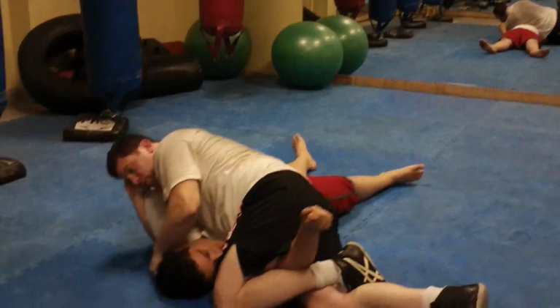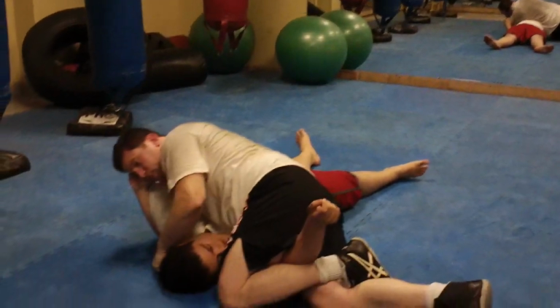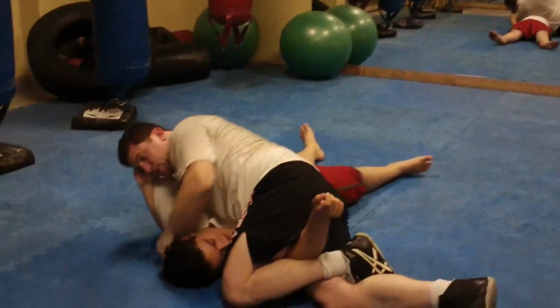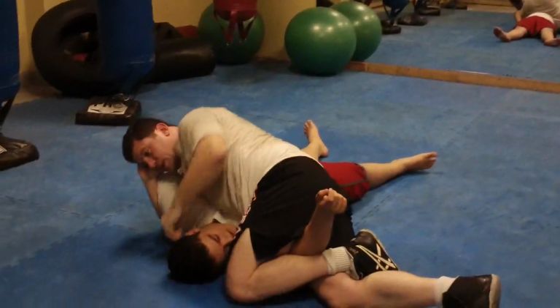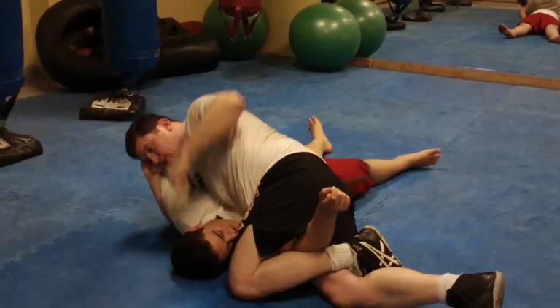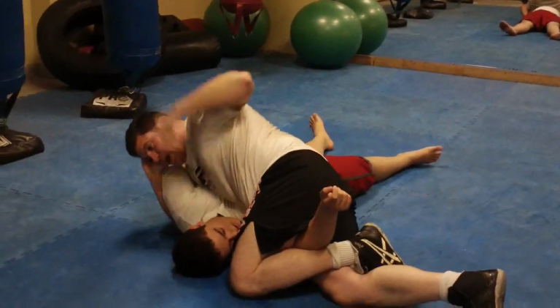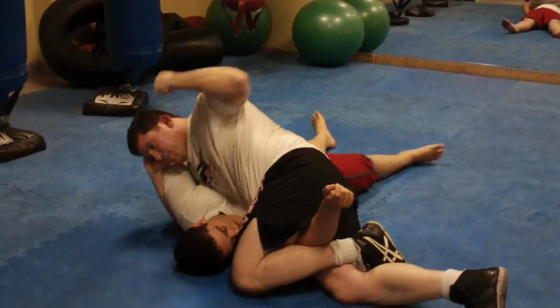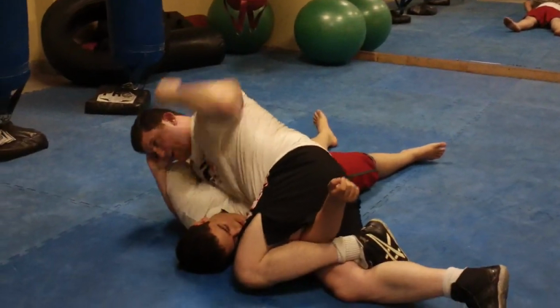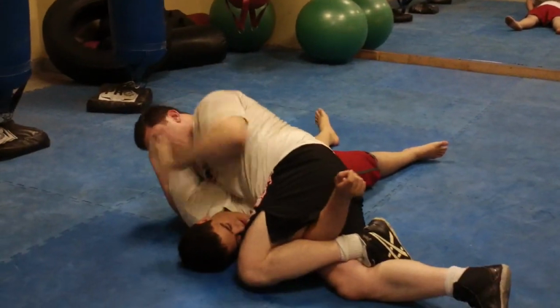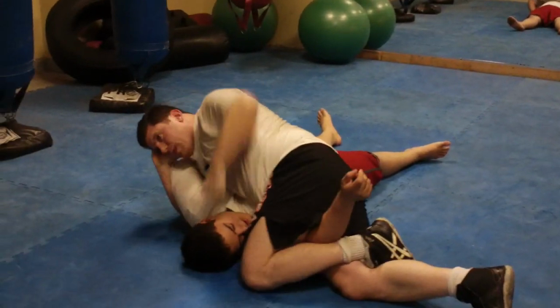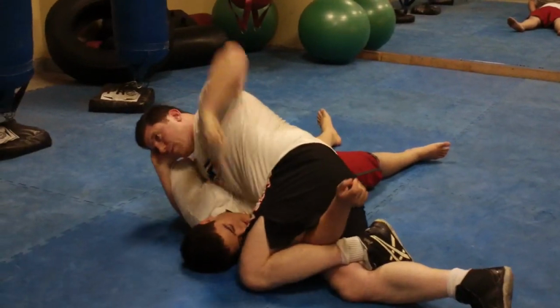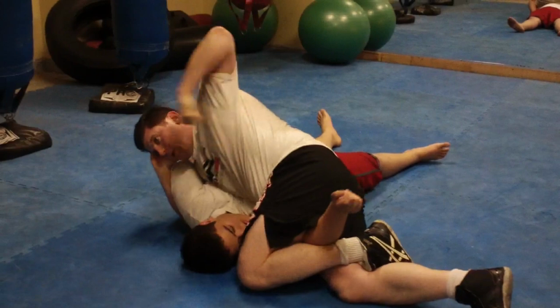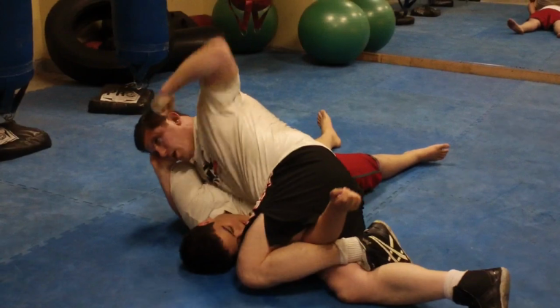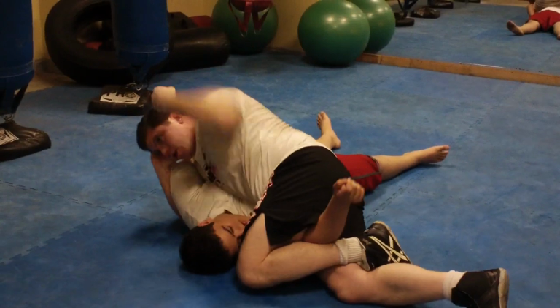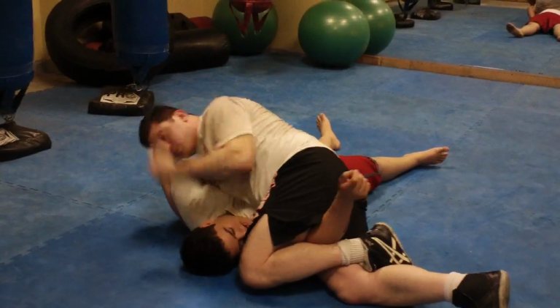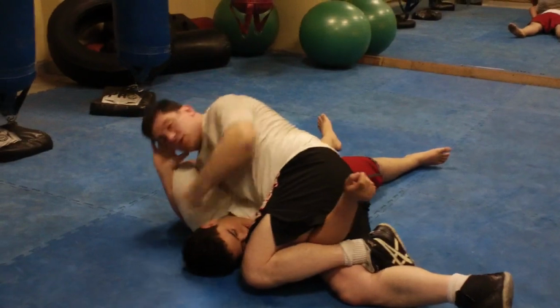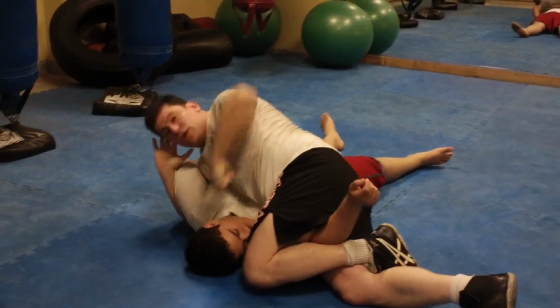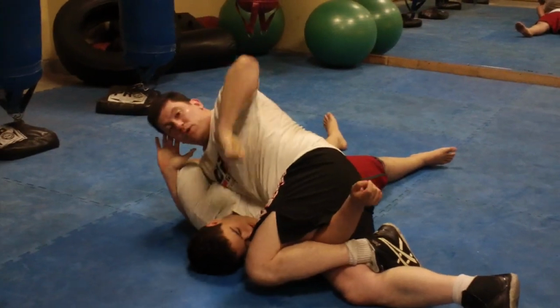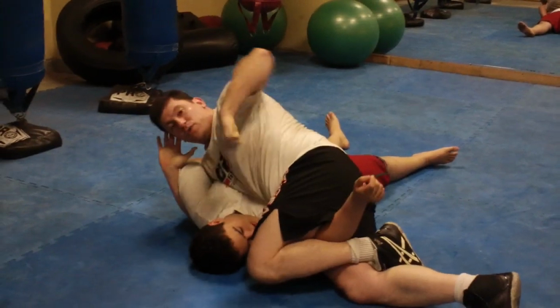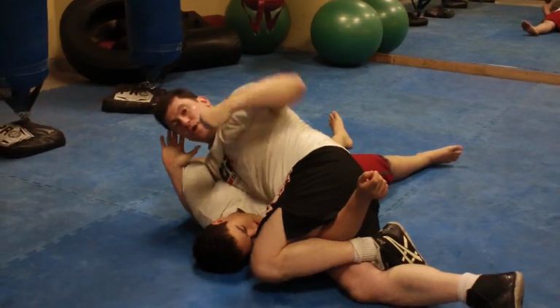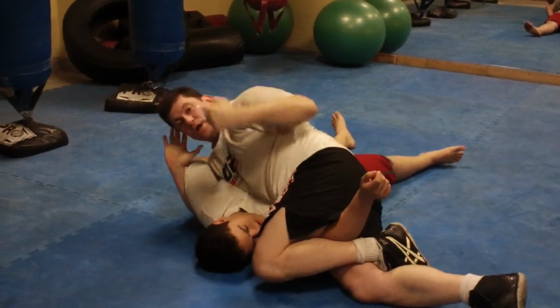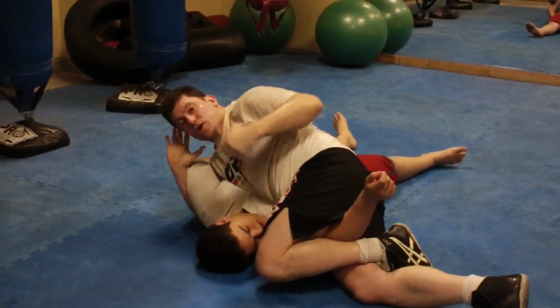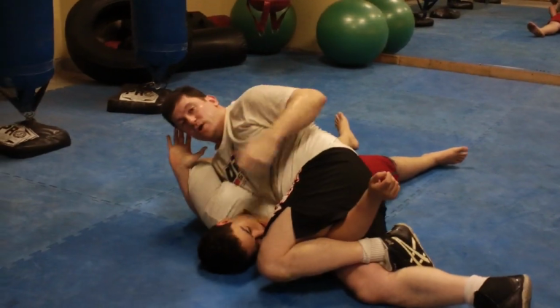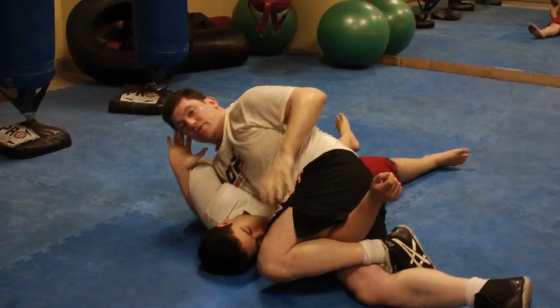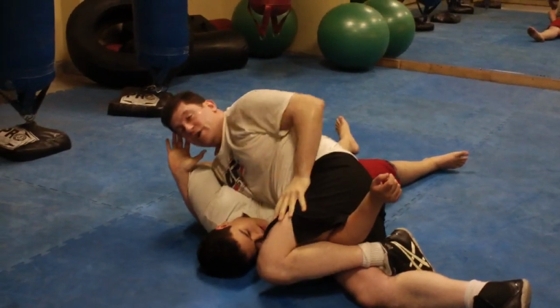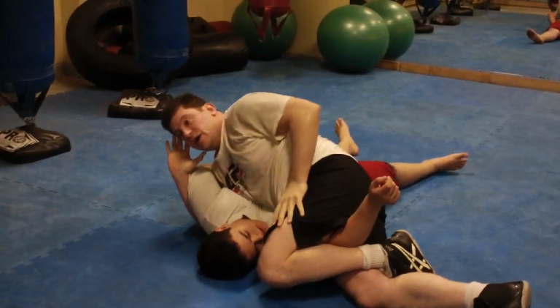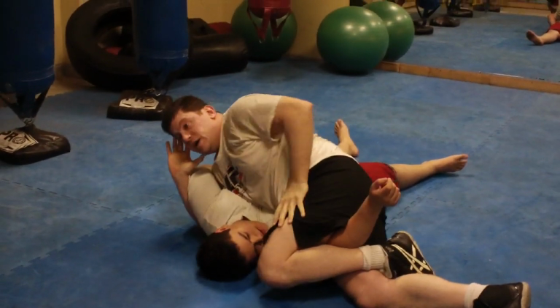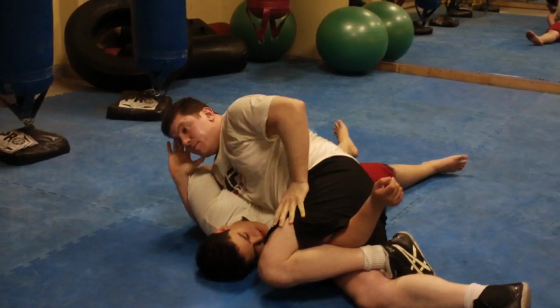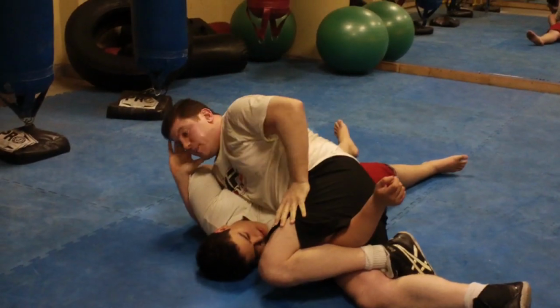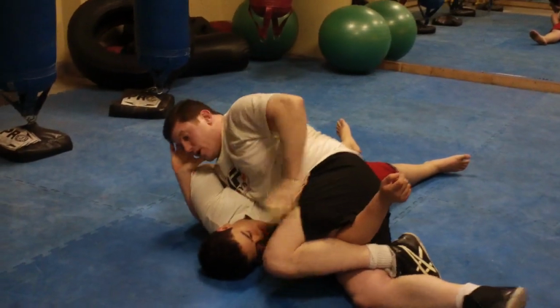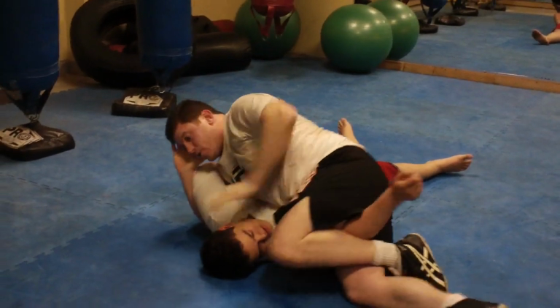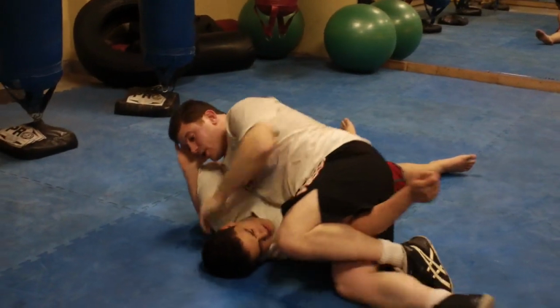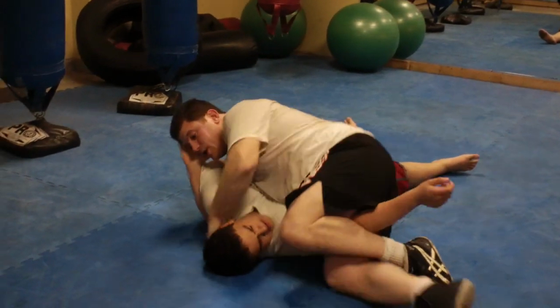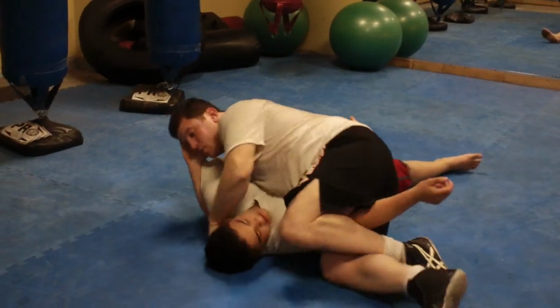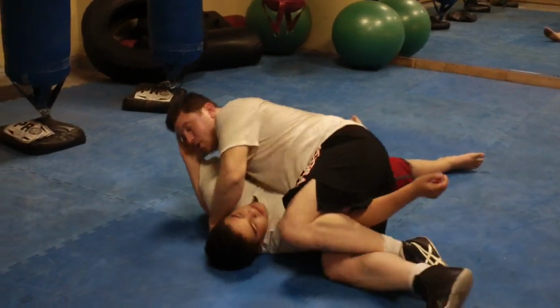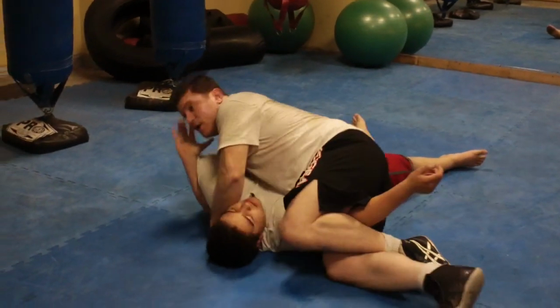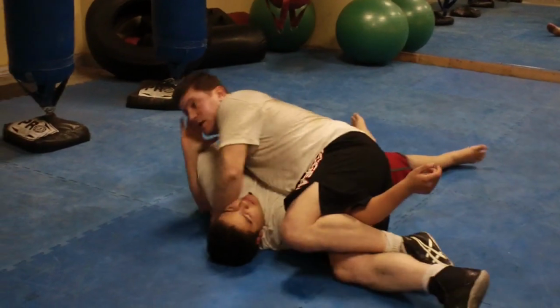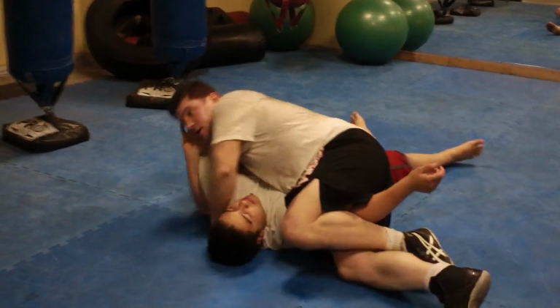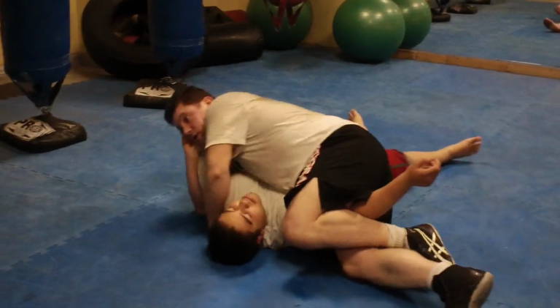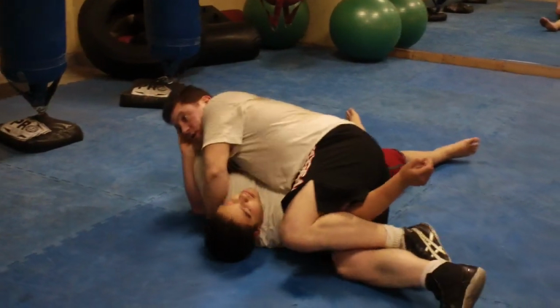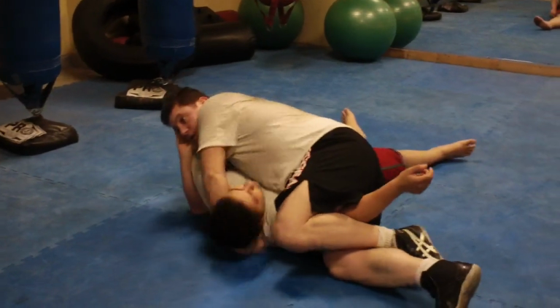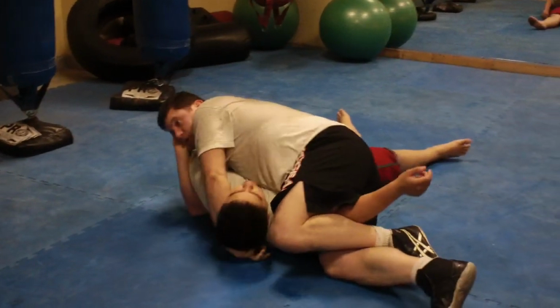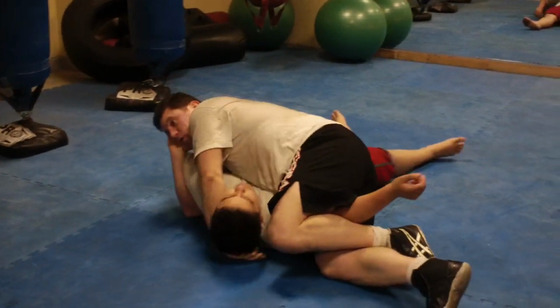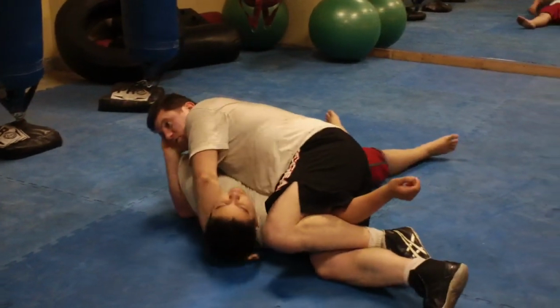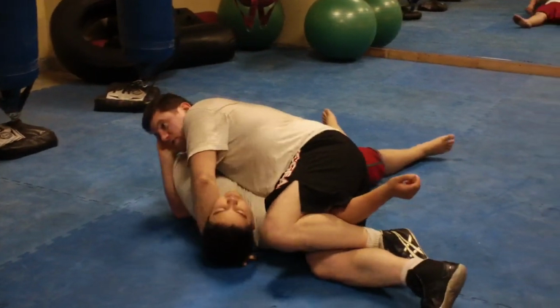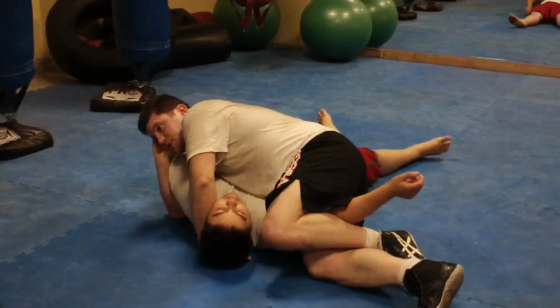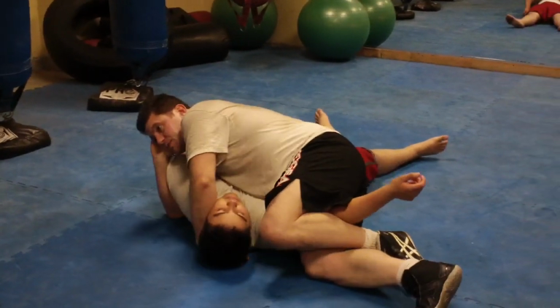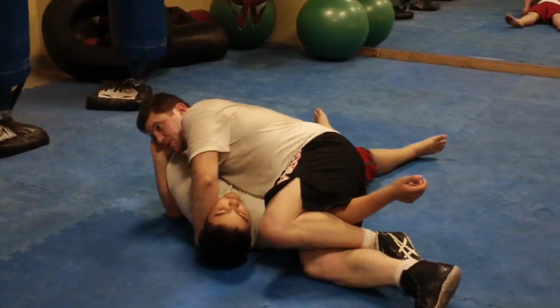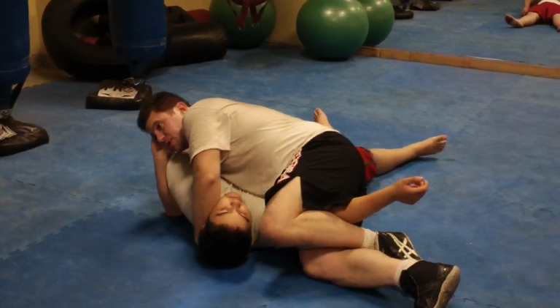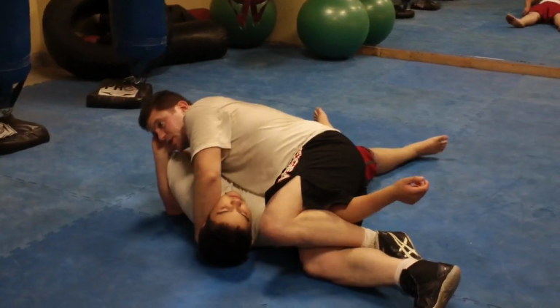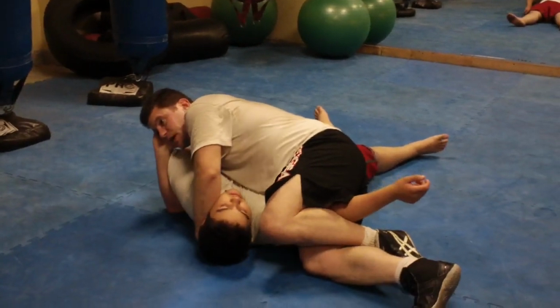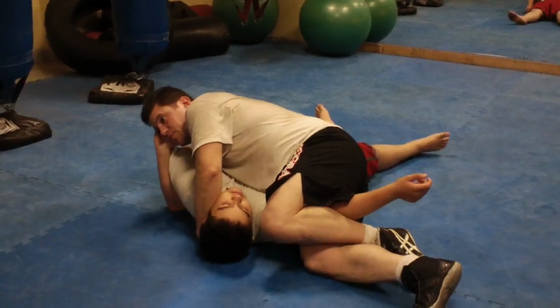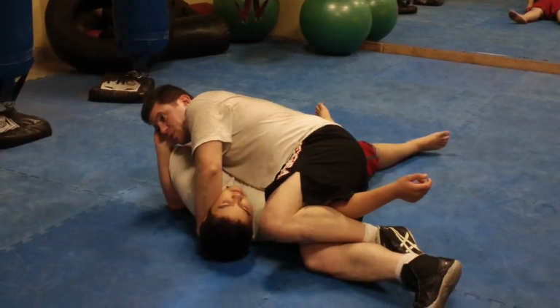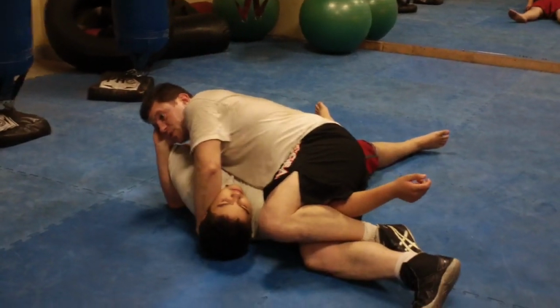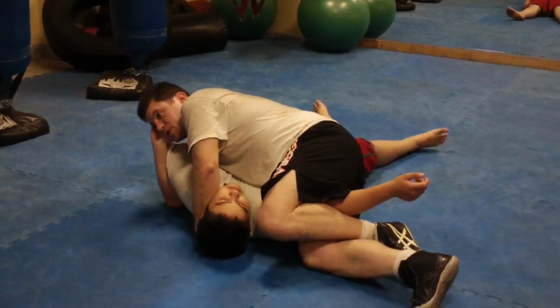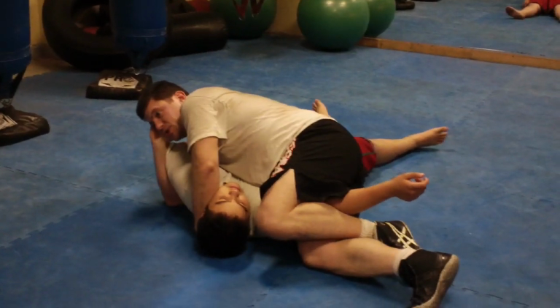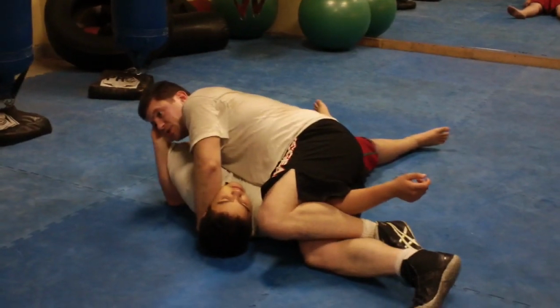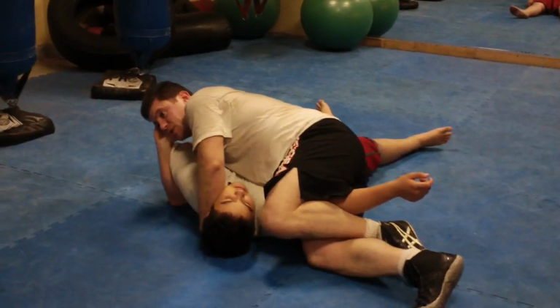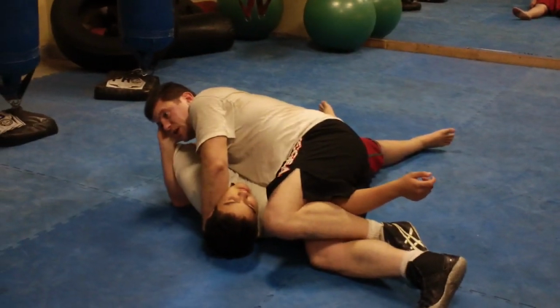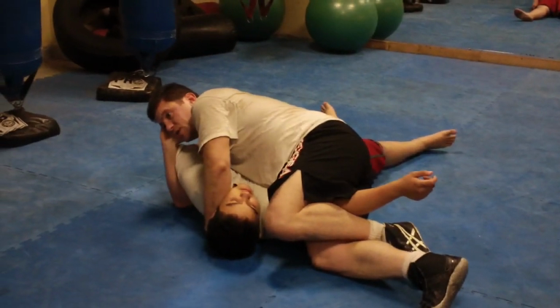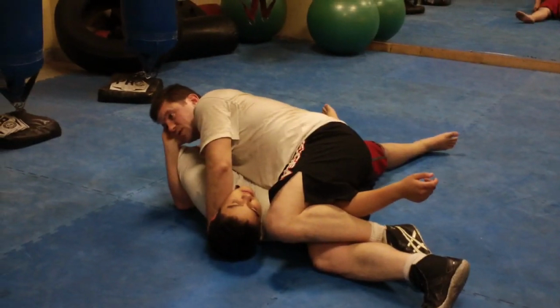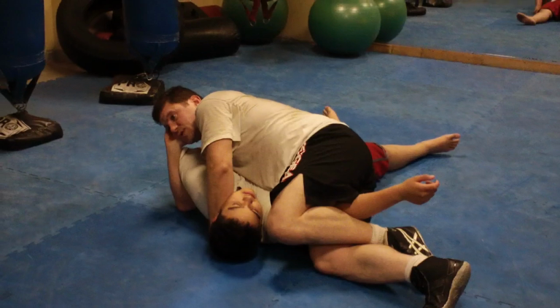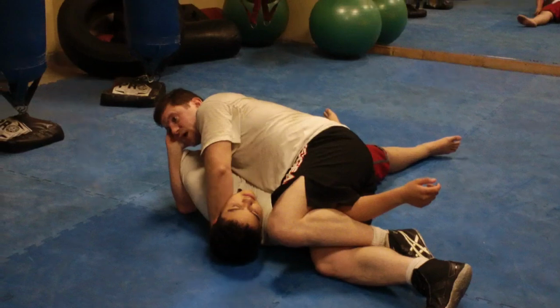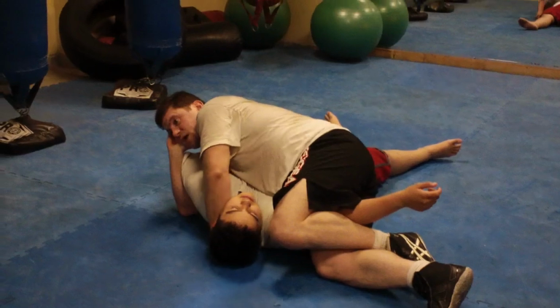Referee's not stopping it, my arms are getting tired, I don't have power anymore. Go for the submission of the night bonus, Chris Lytle style.